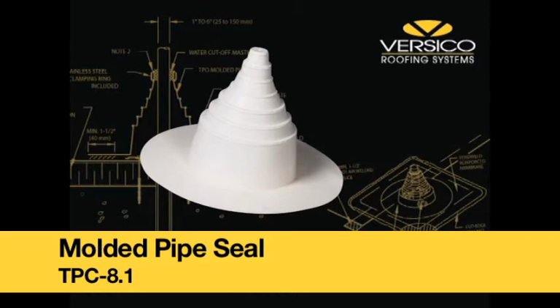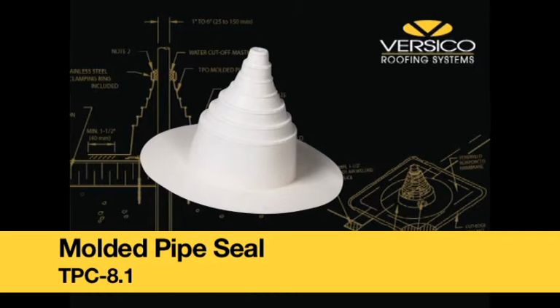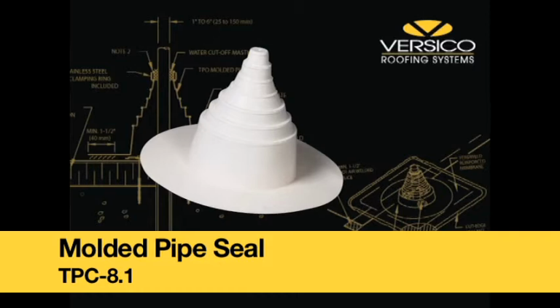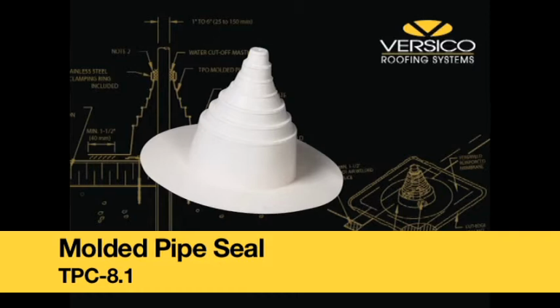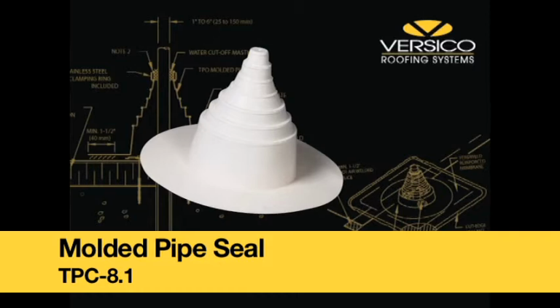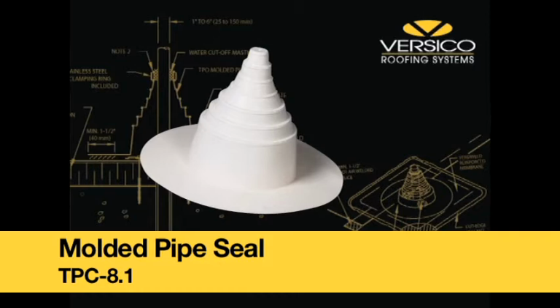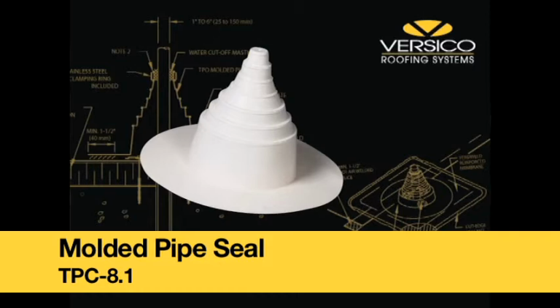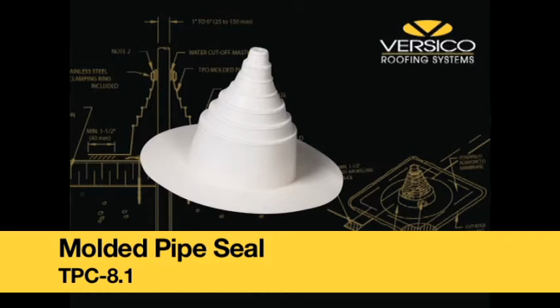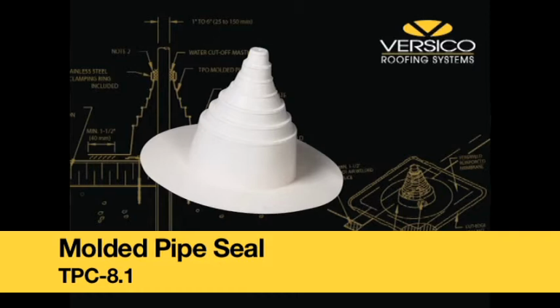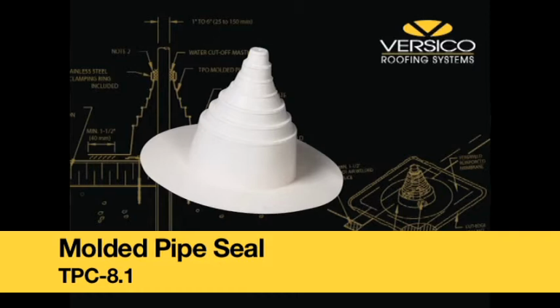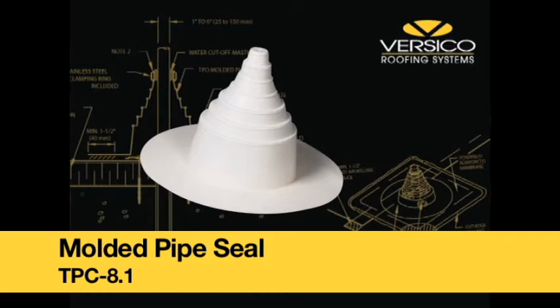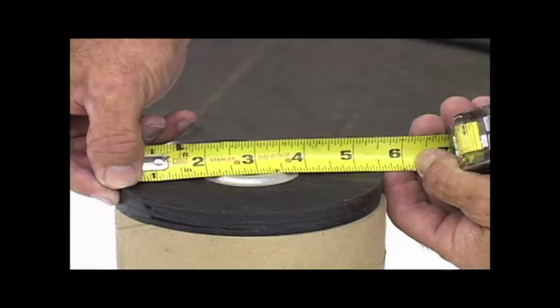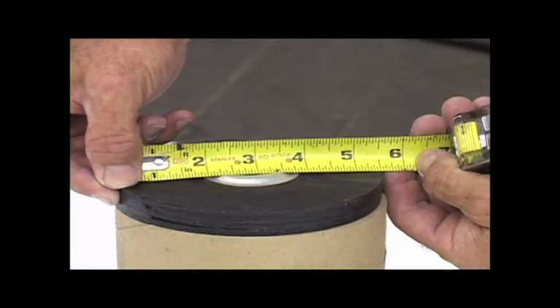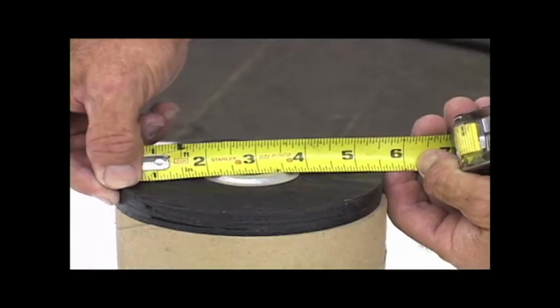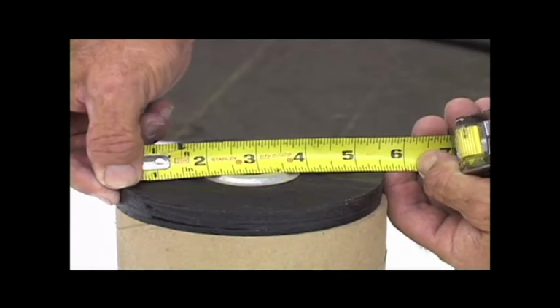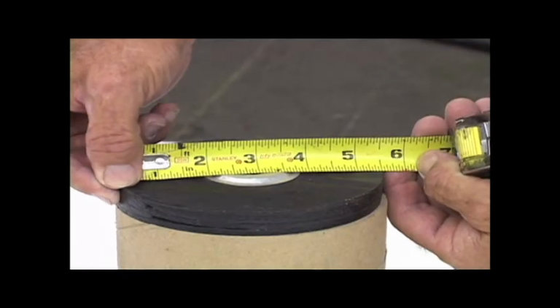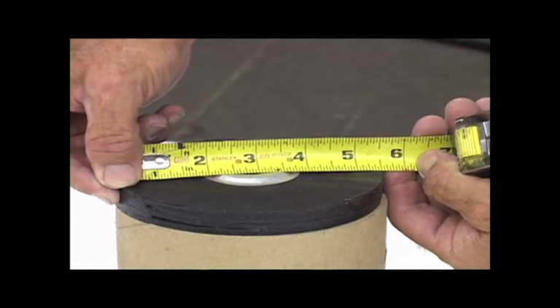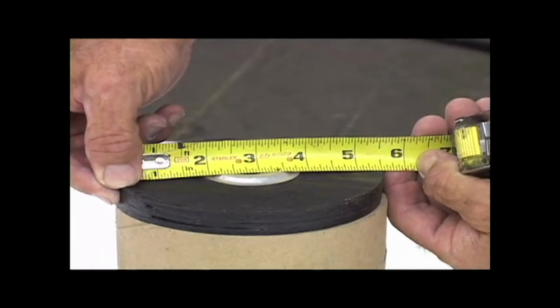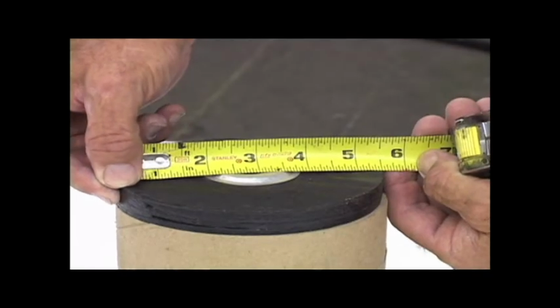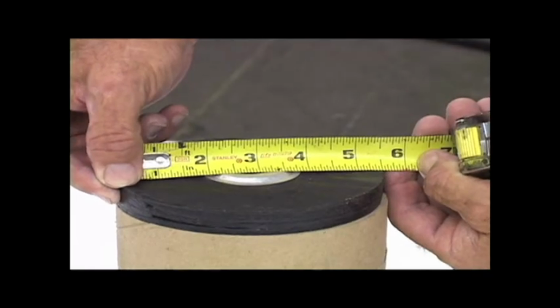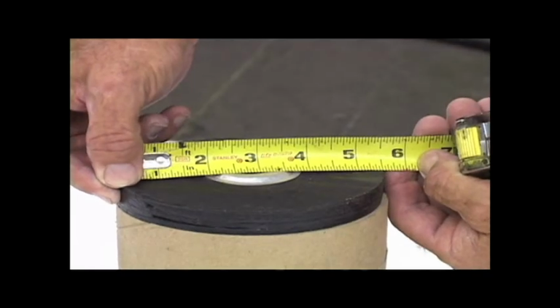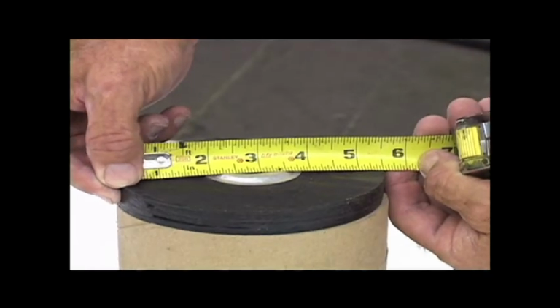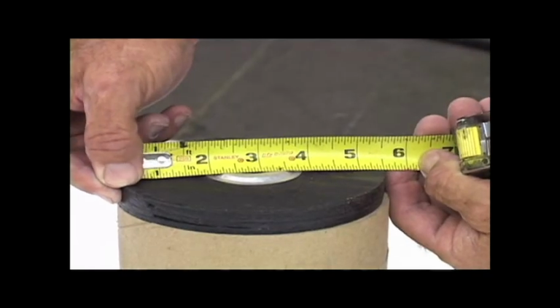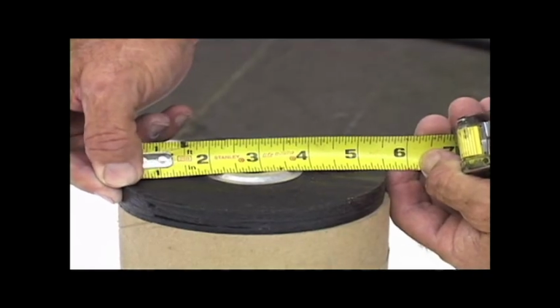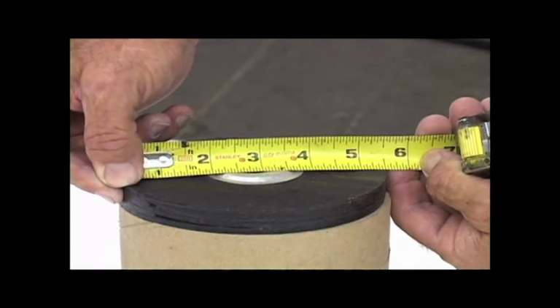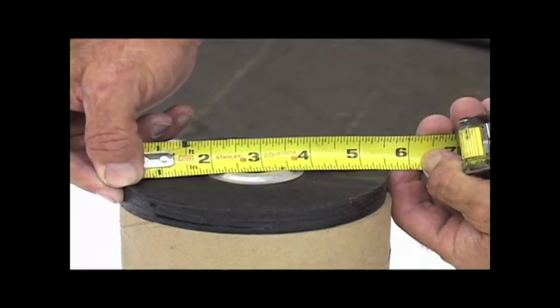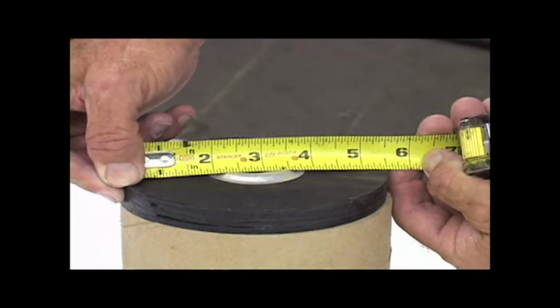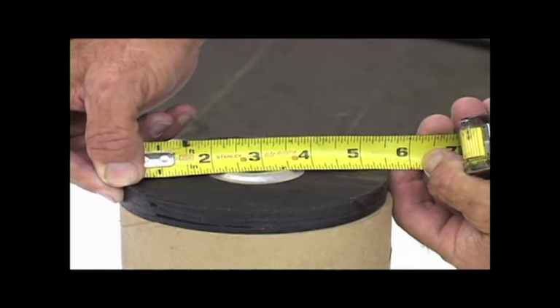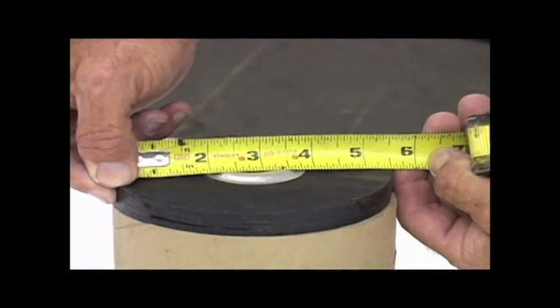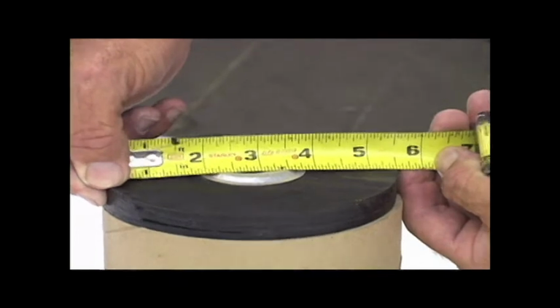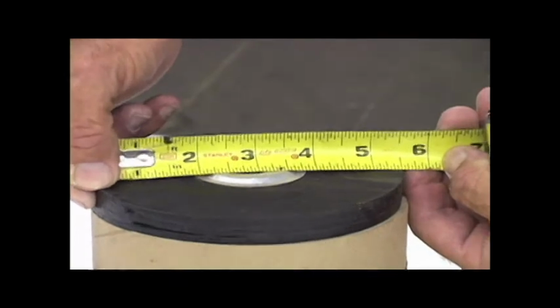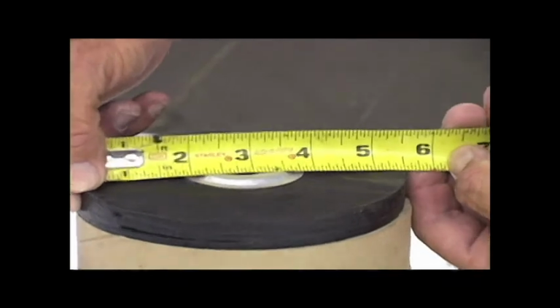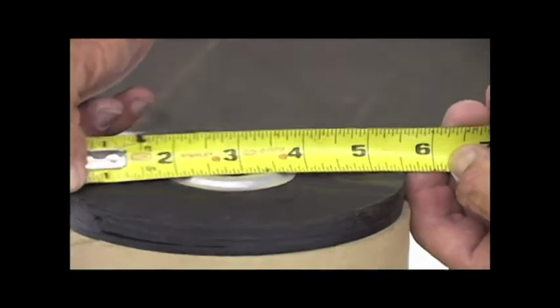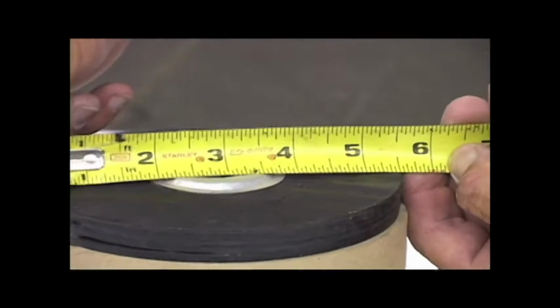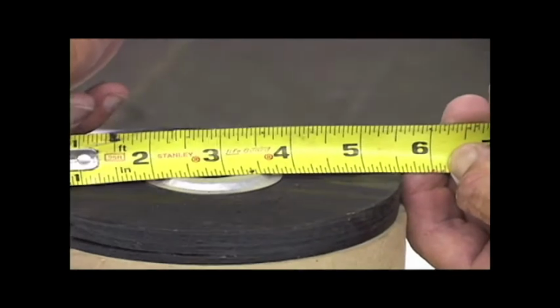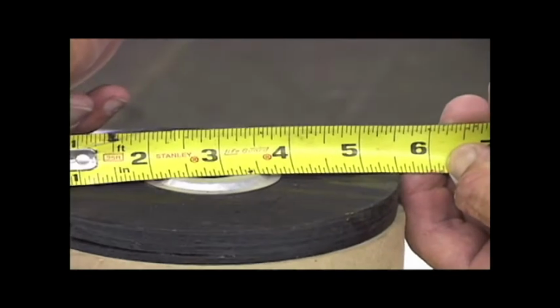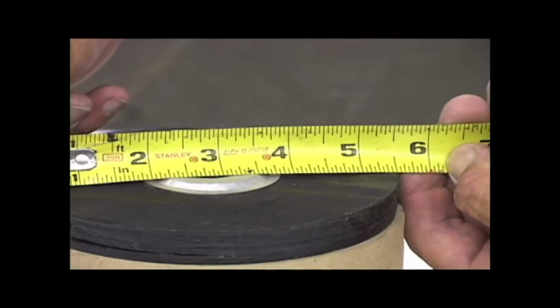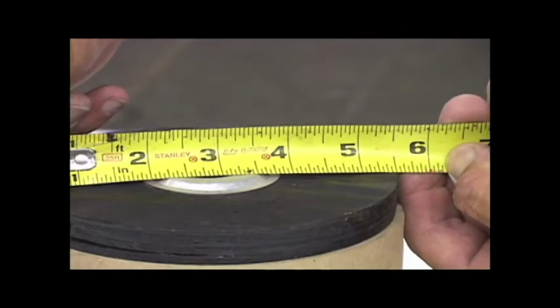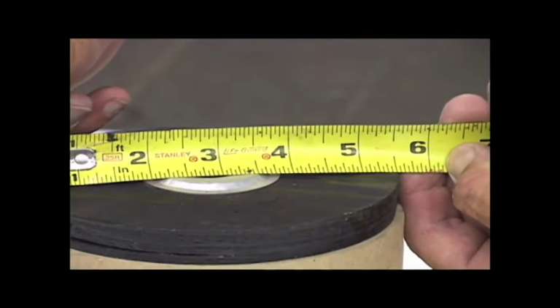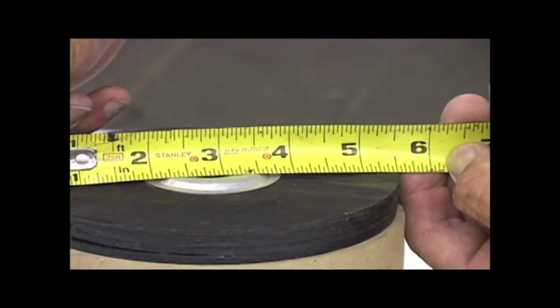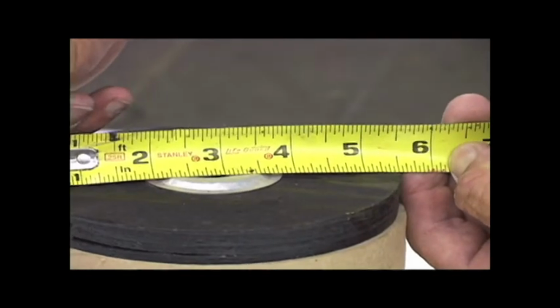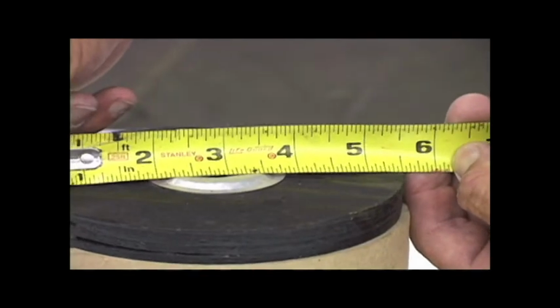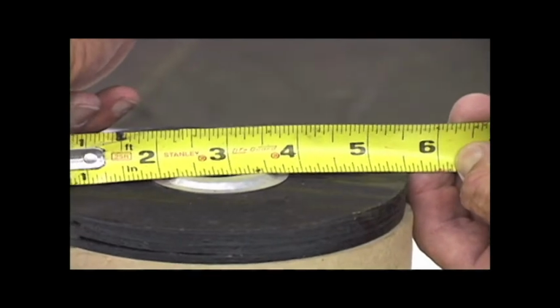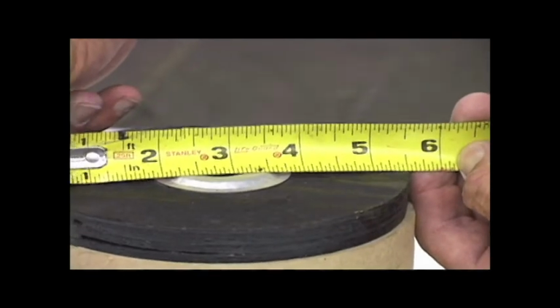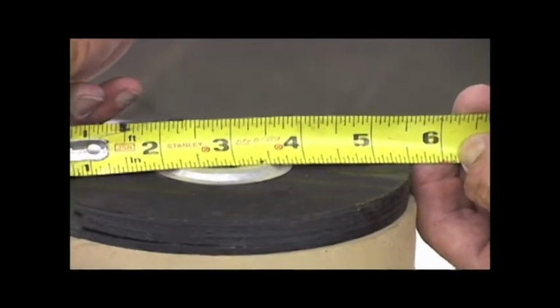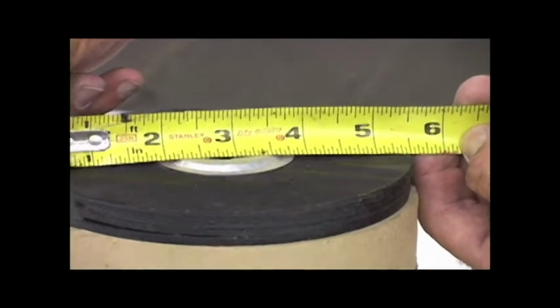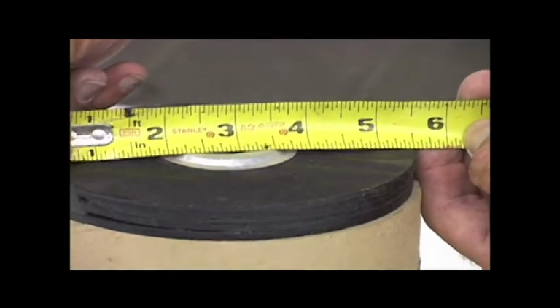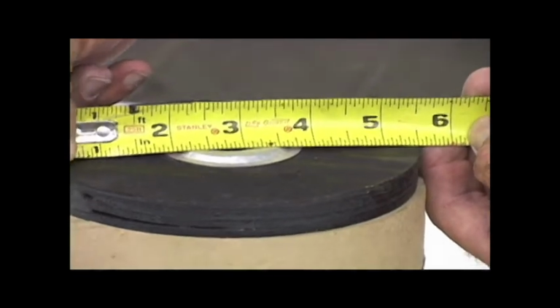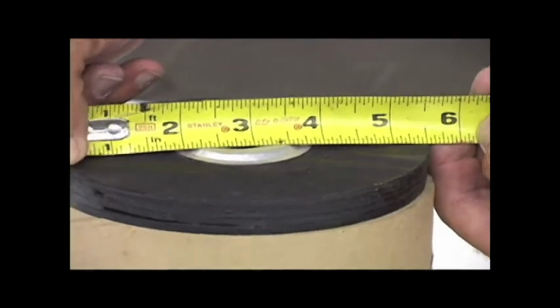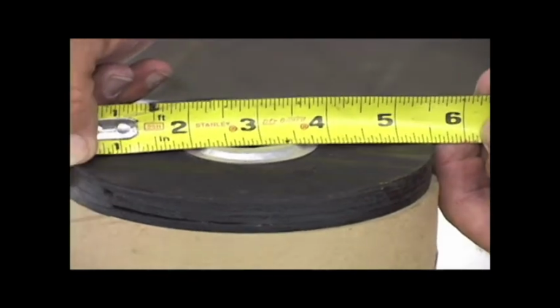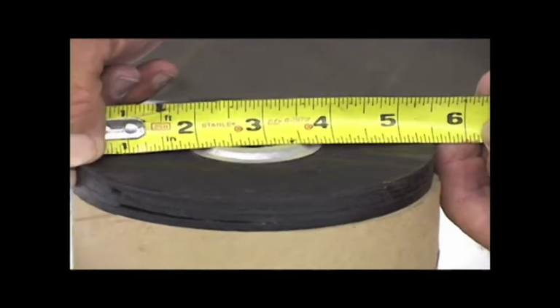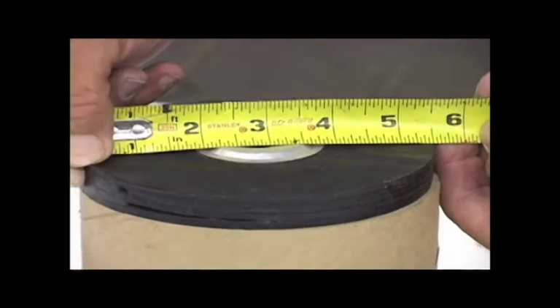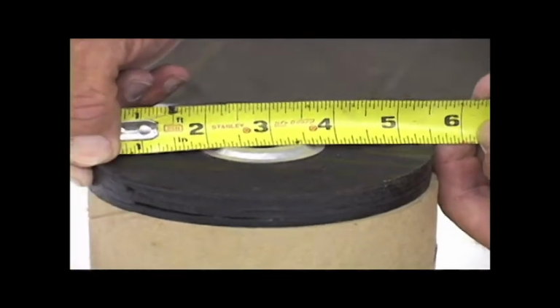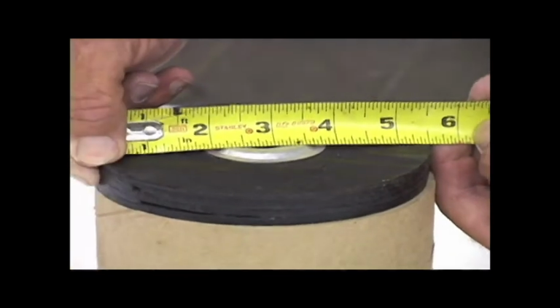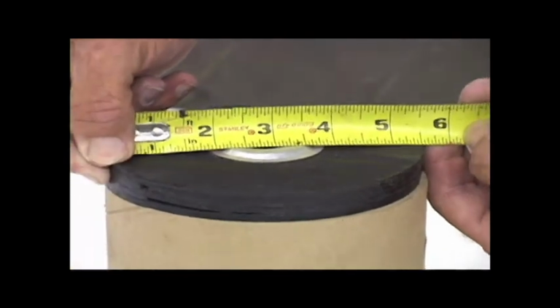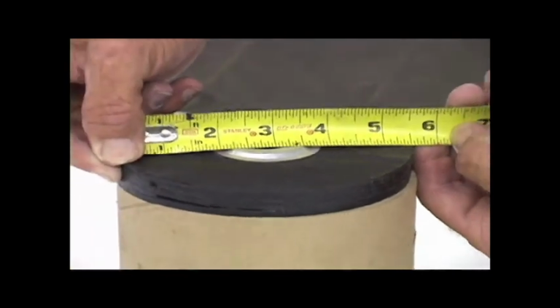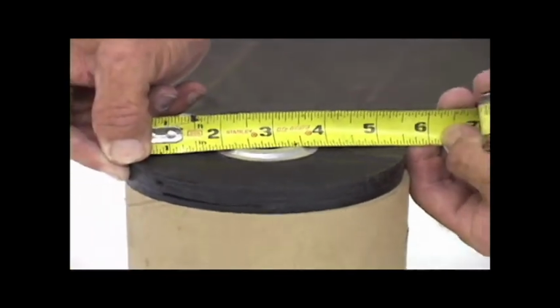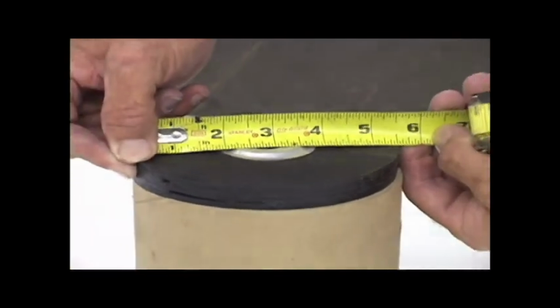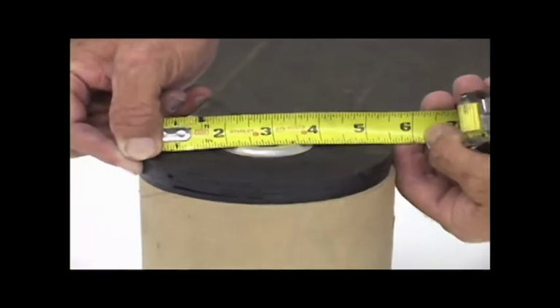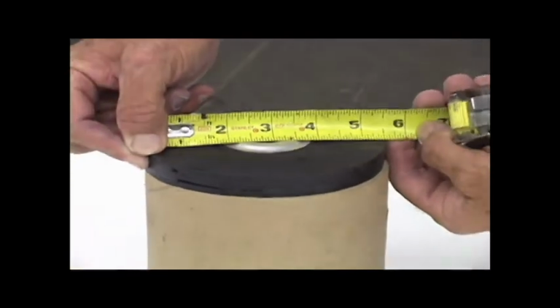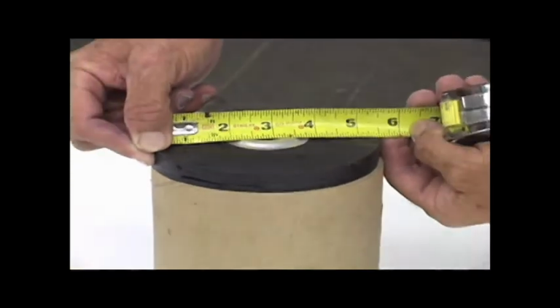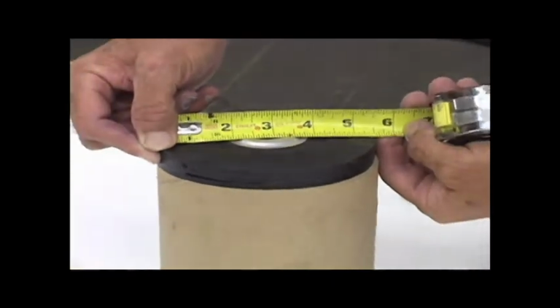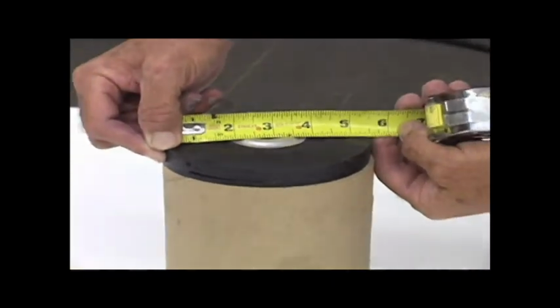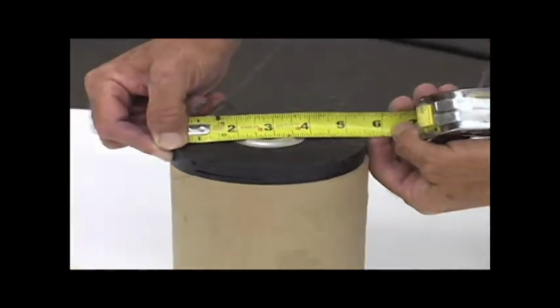Step 1. Measure the outside diameter of the pipe. This pipe measures 5 and 1/2 inches.